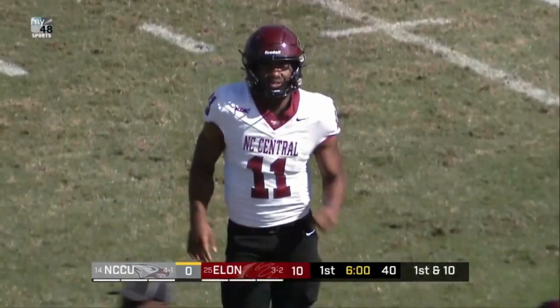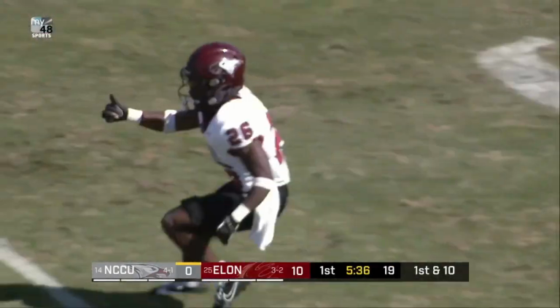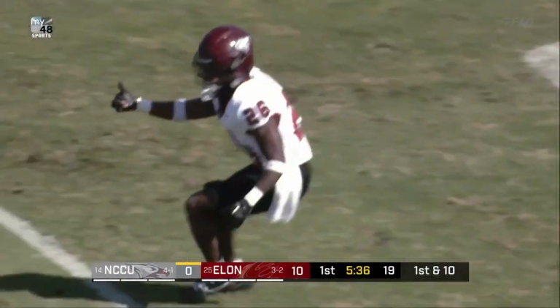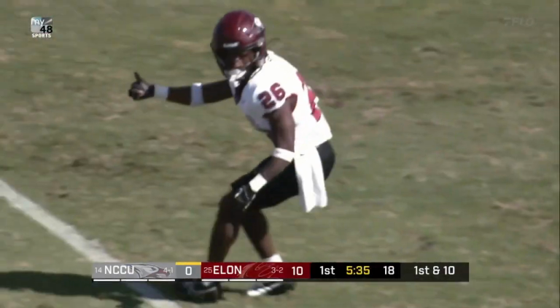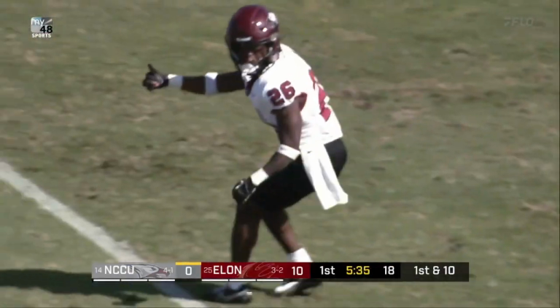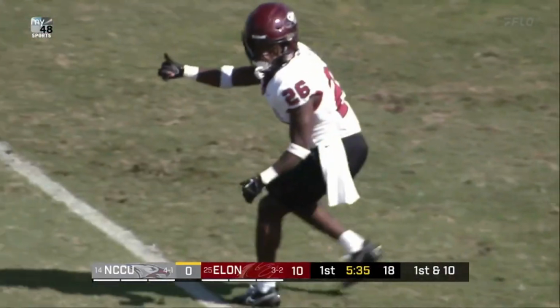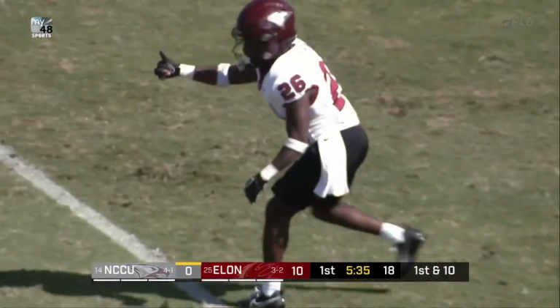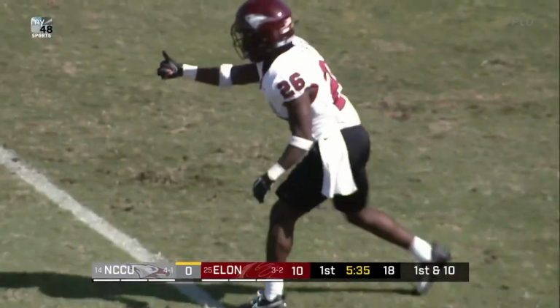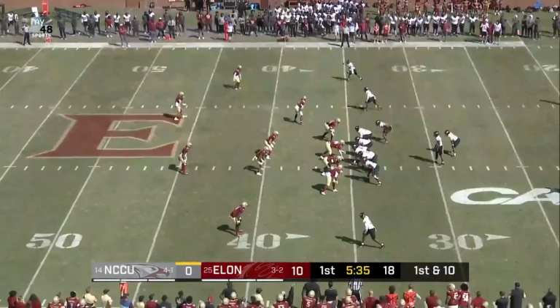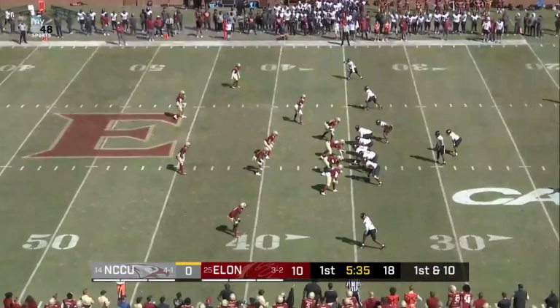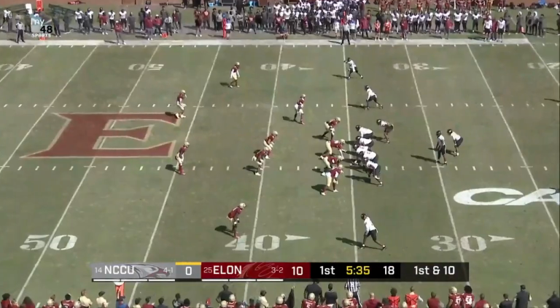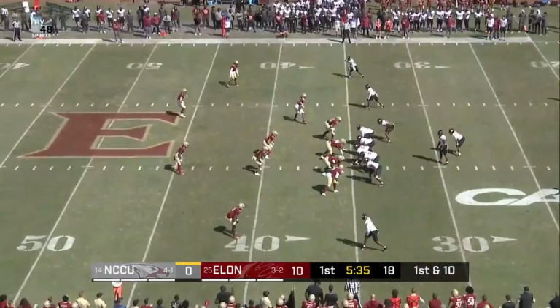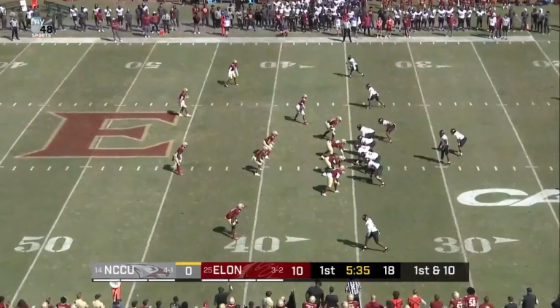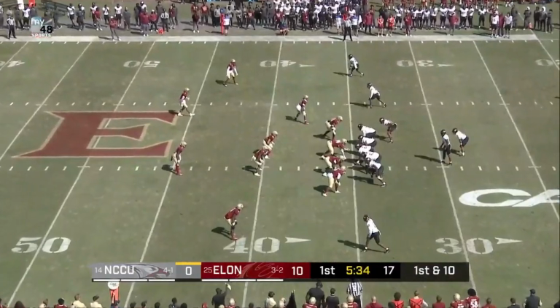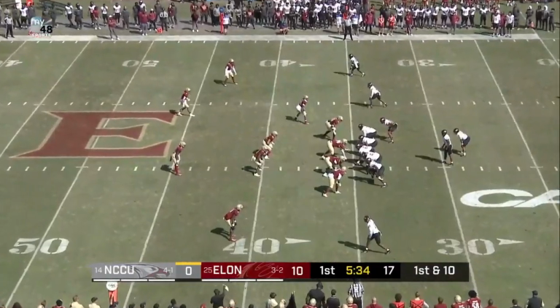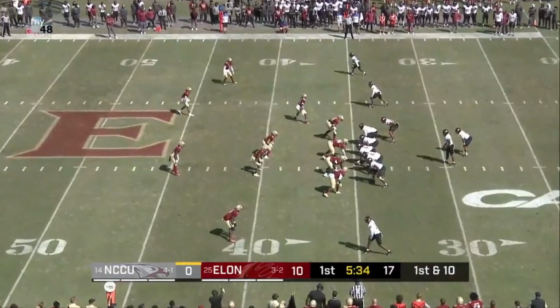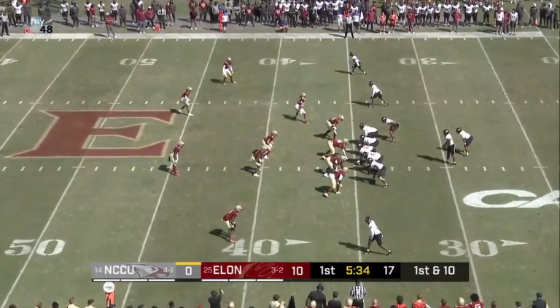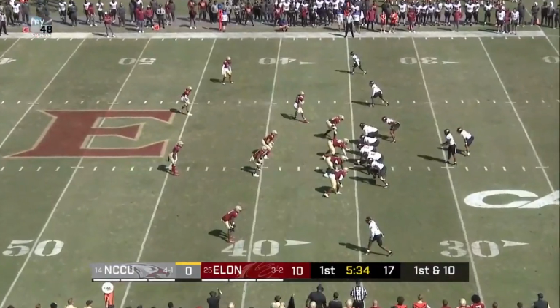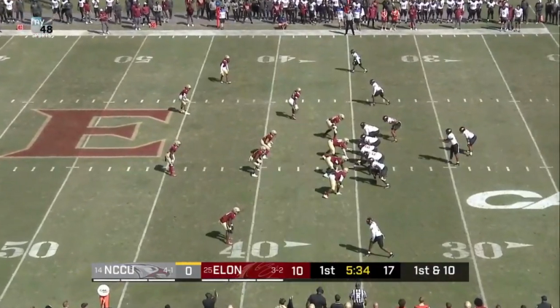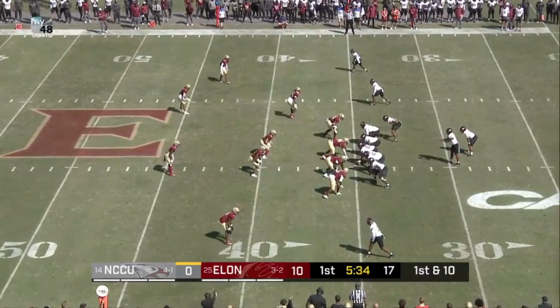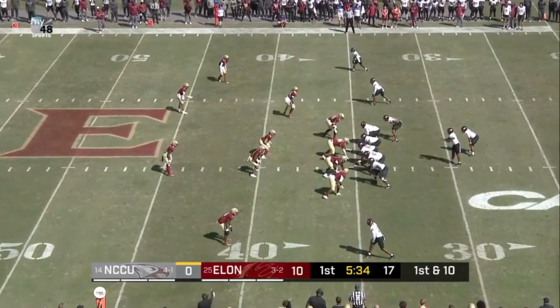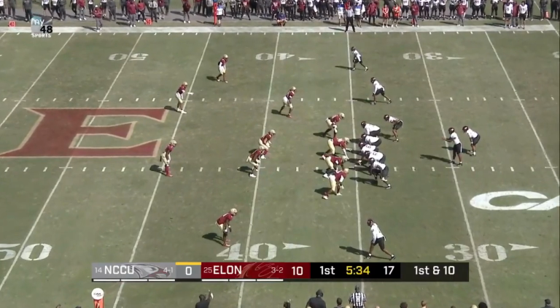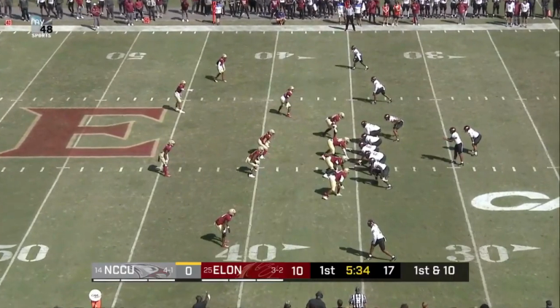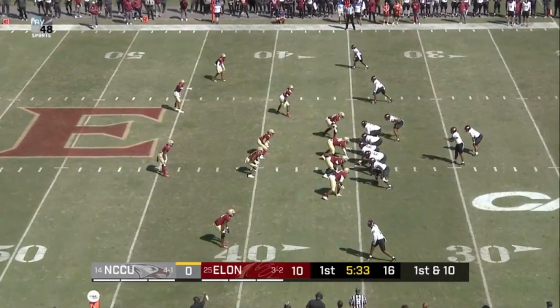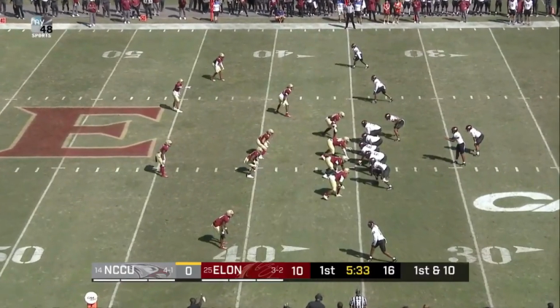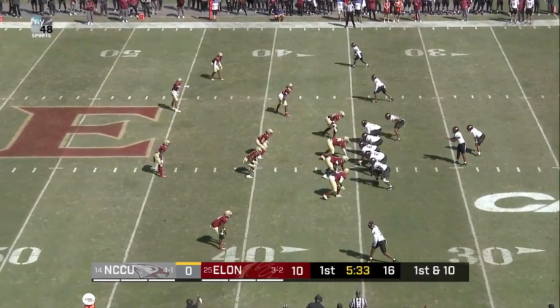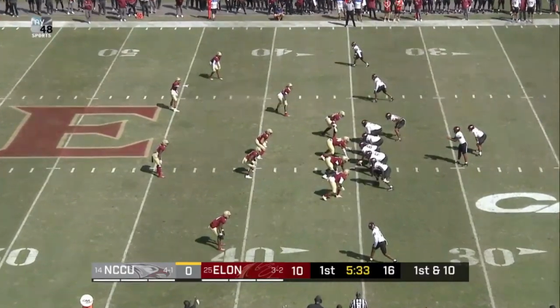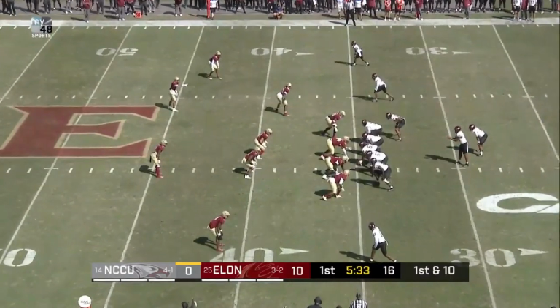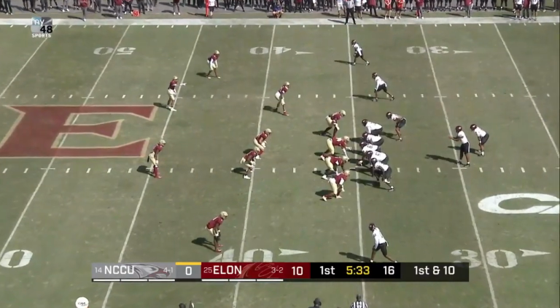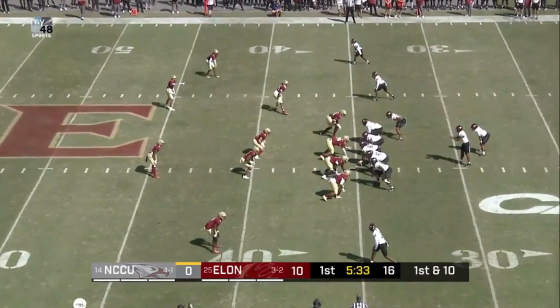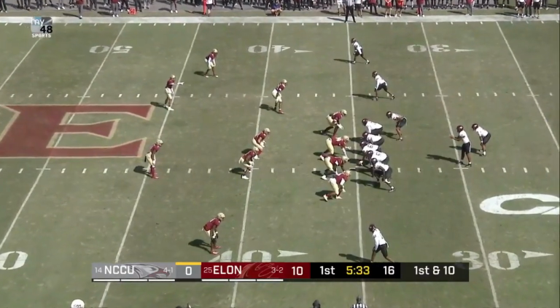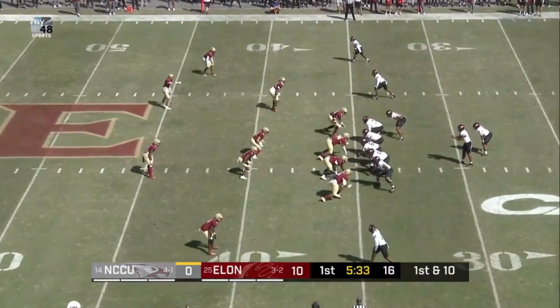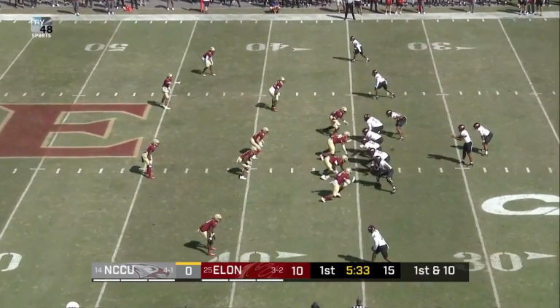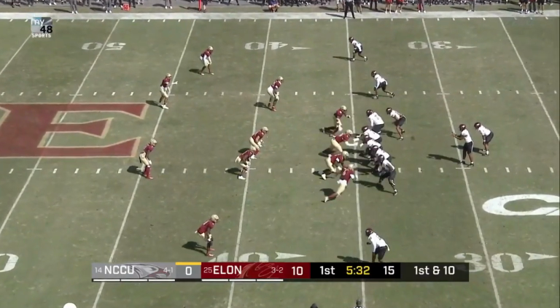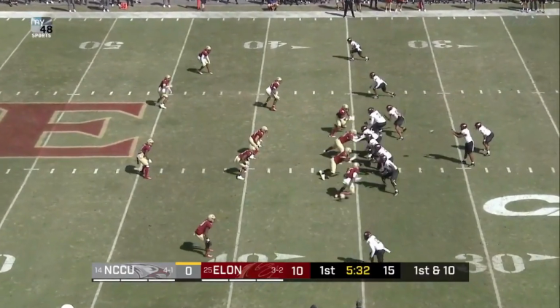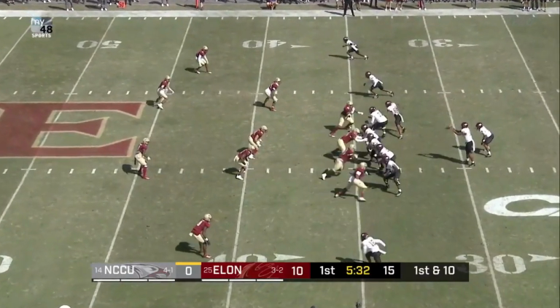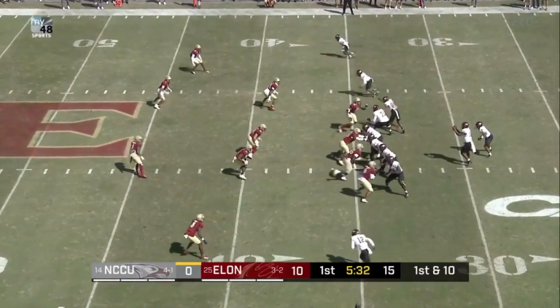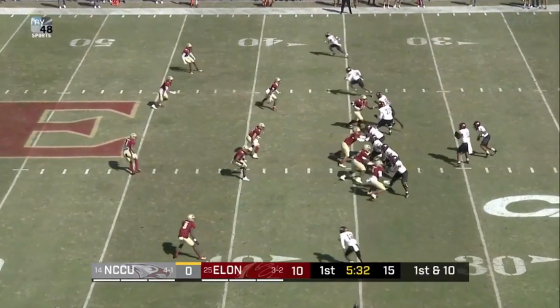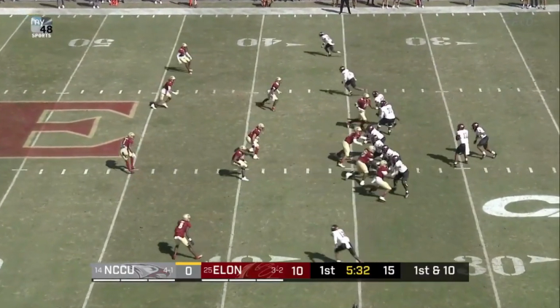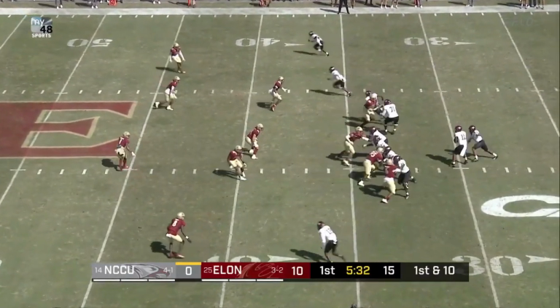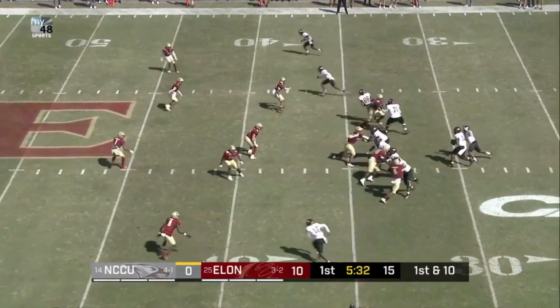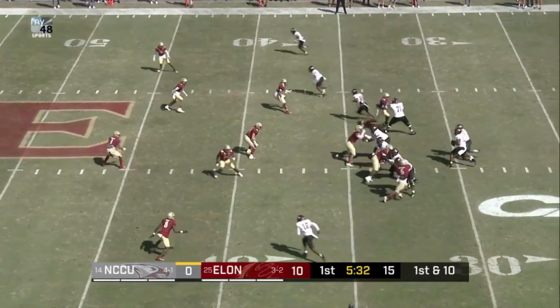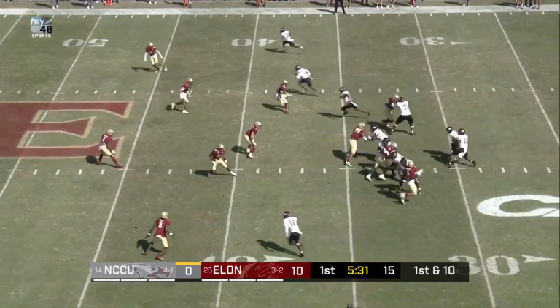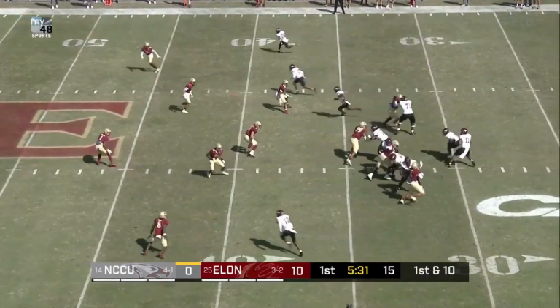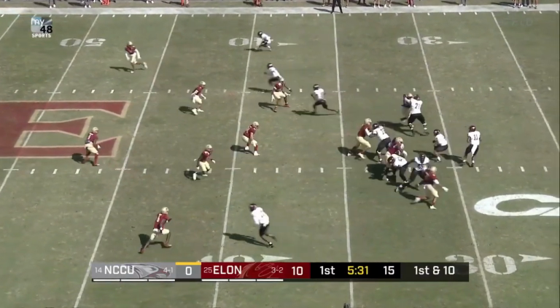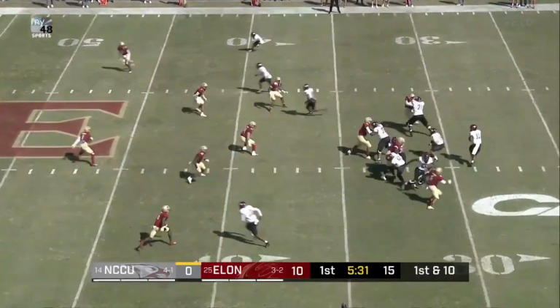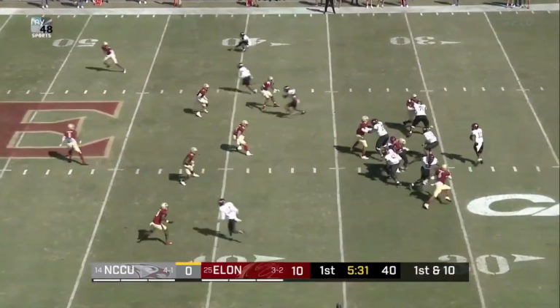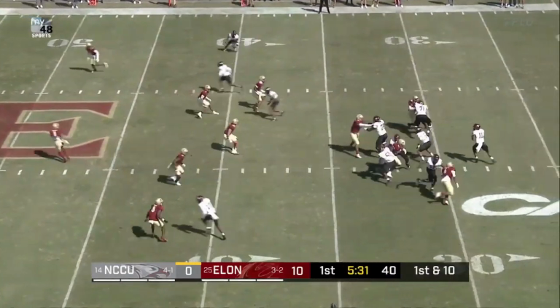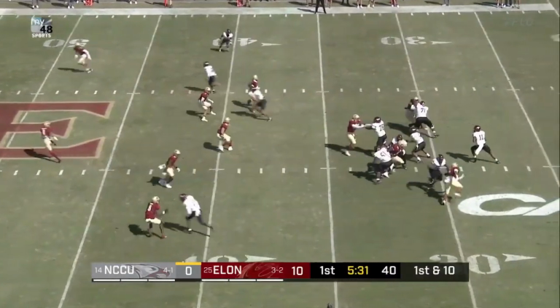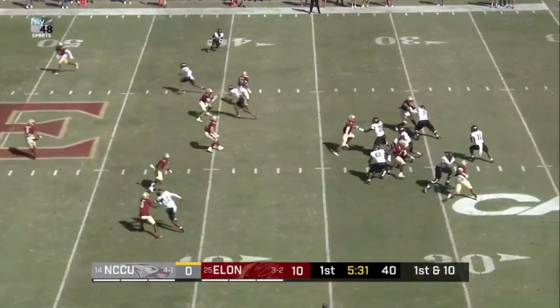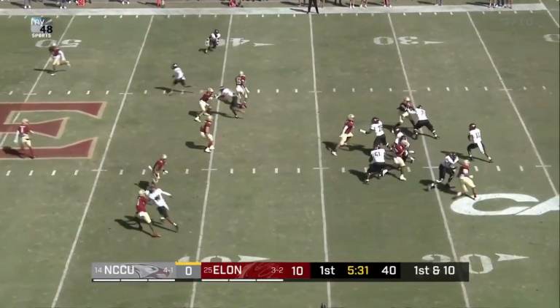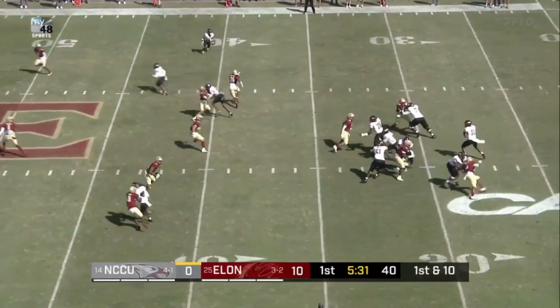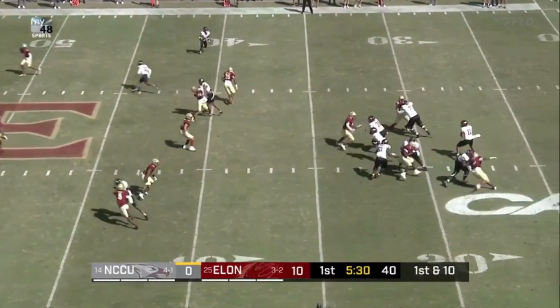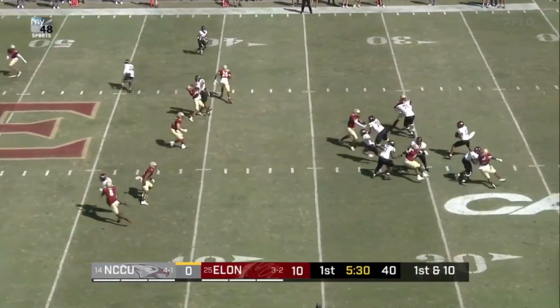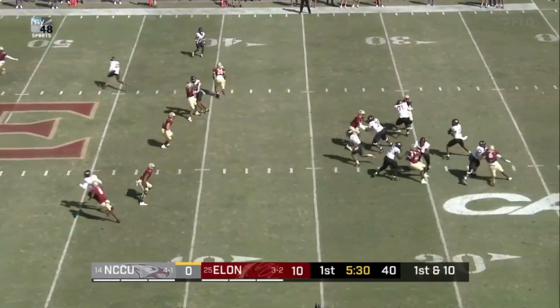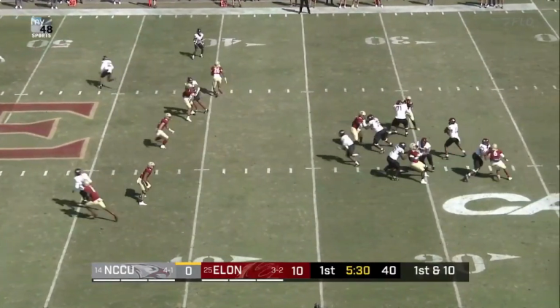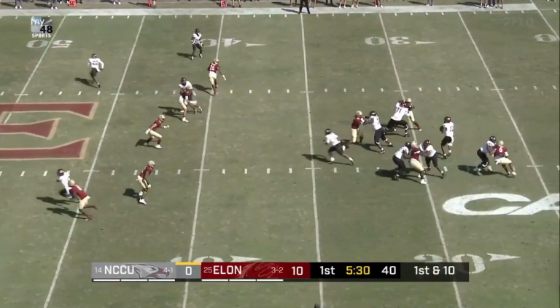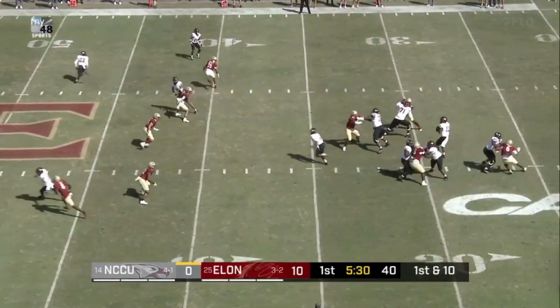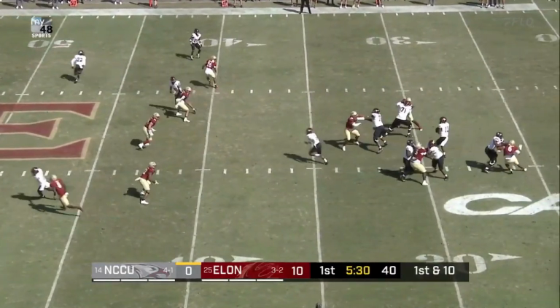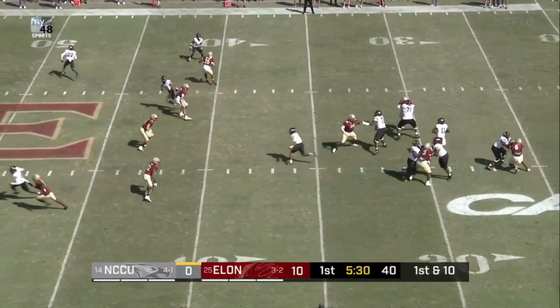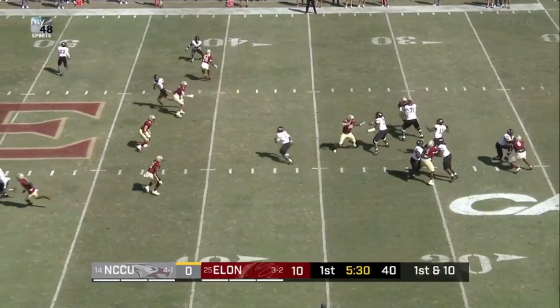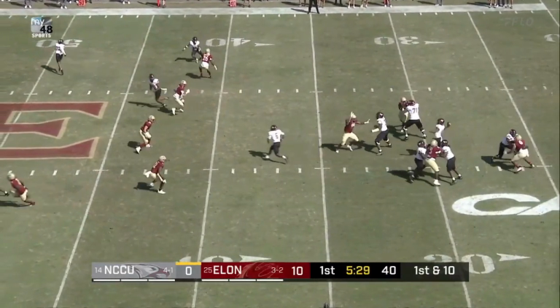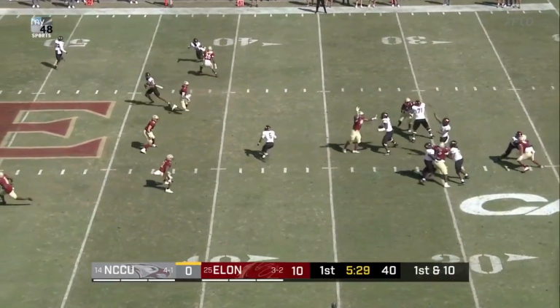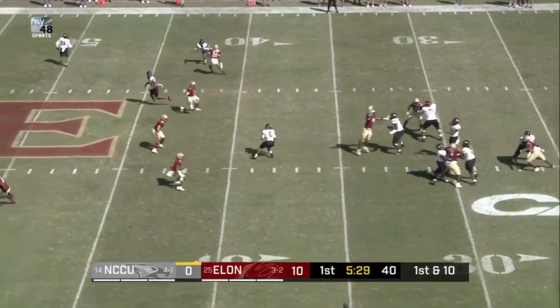First two drives, but I expect some creativity here from the Central offense in this drive. Two for four for just seven yards in the early going.